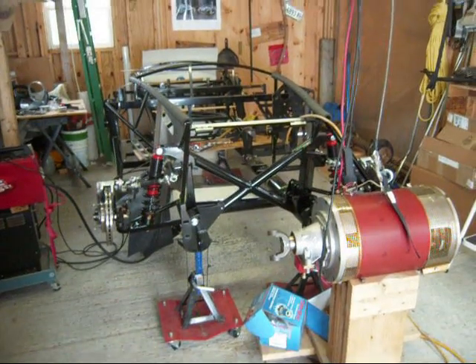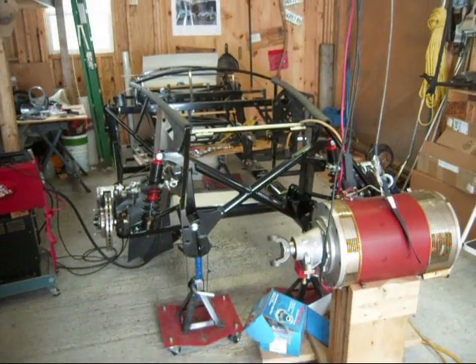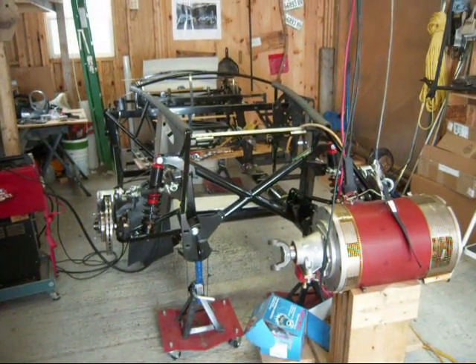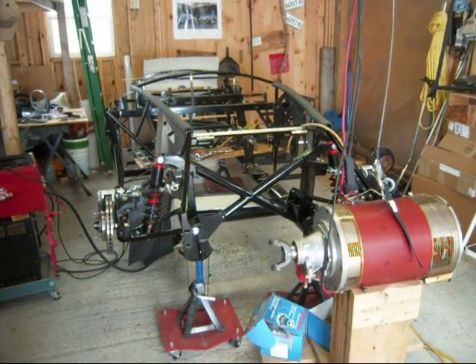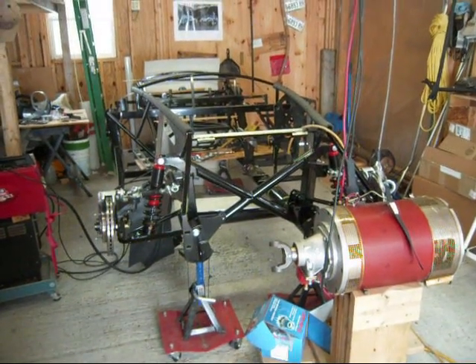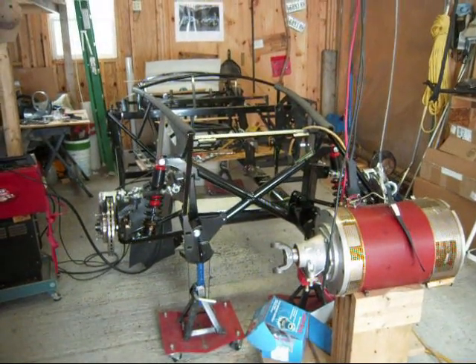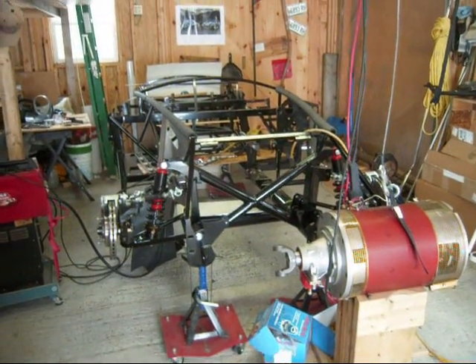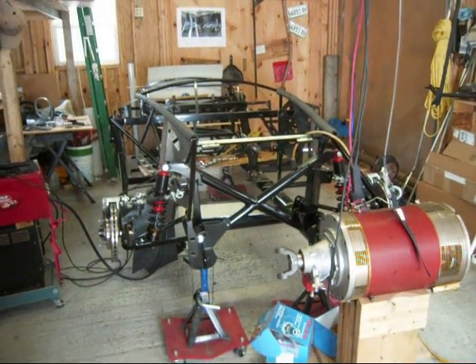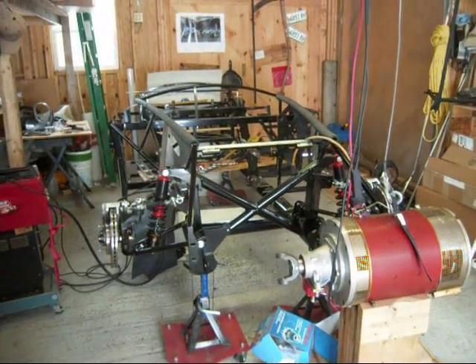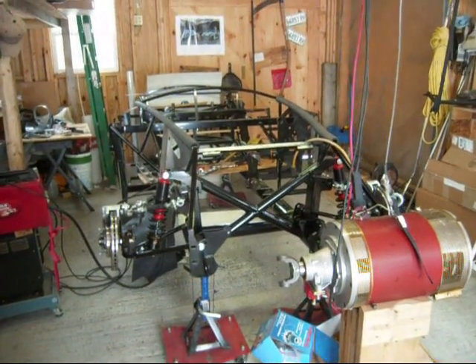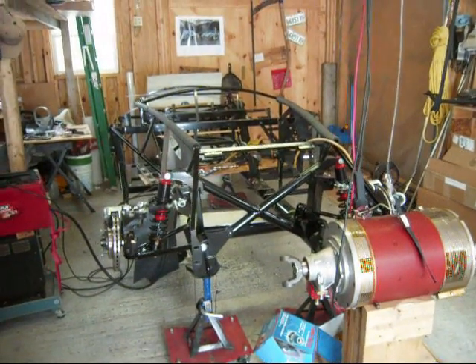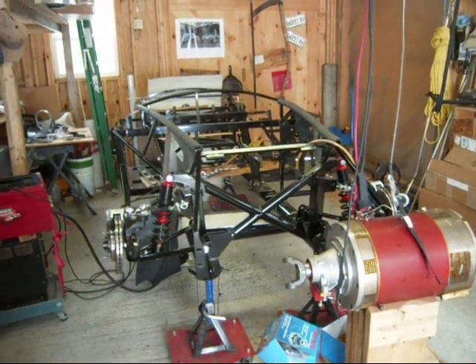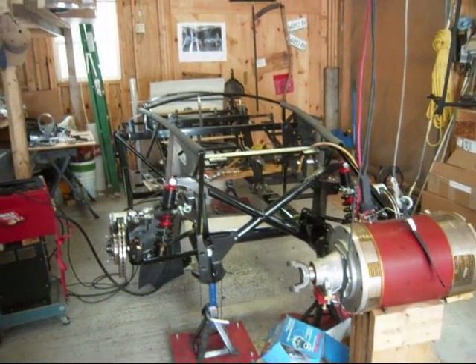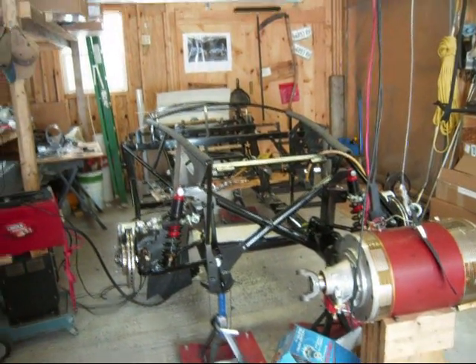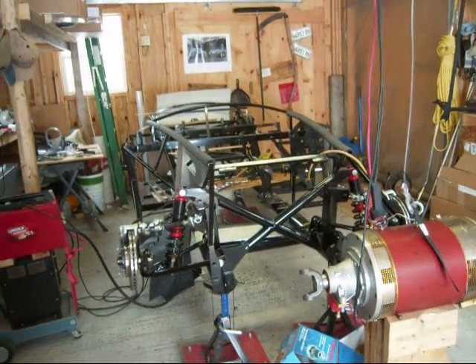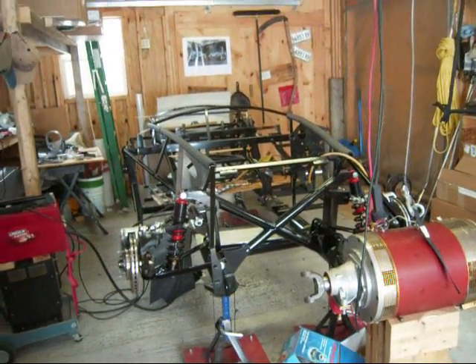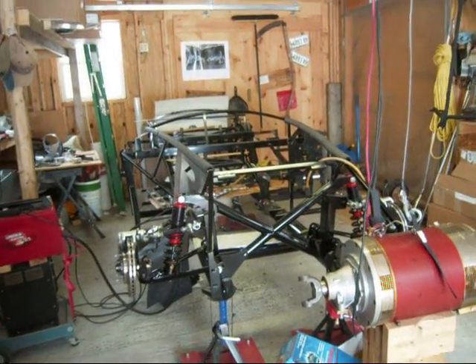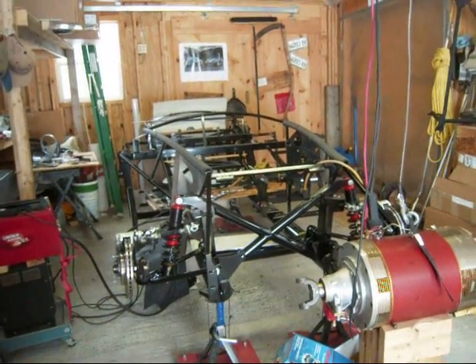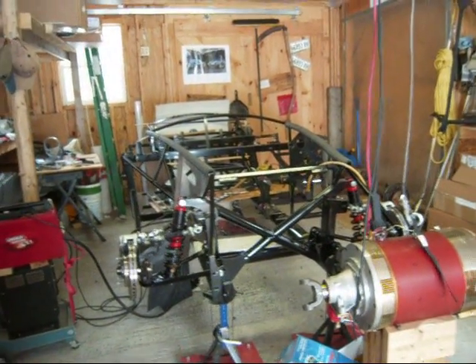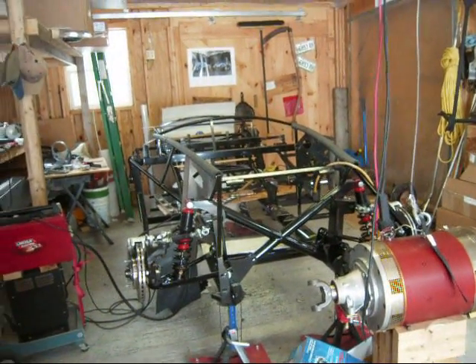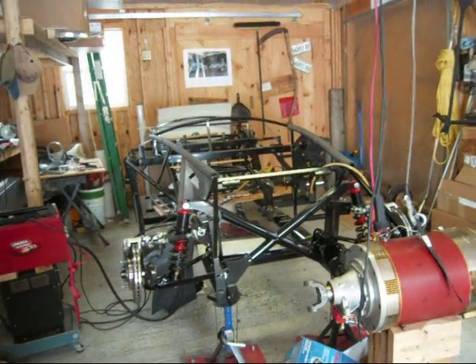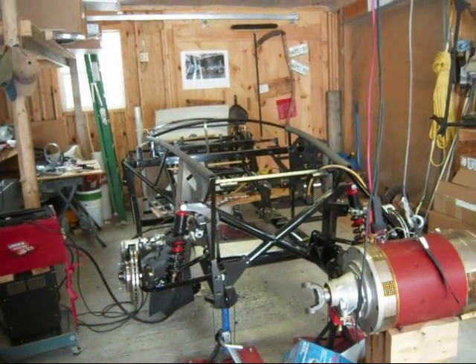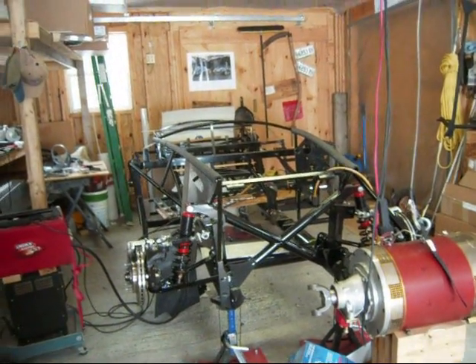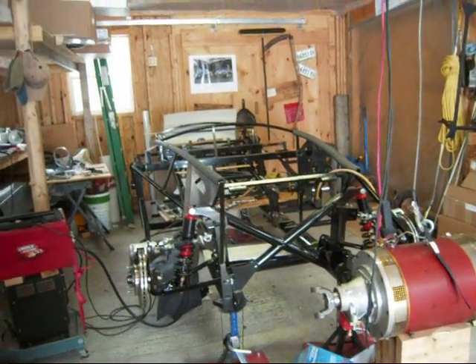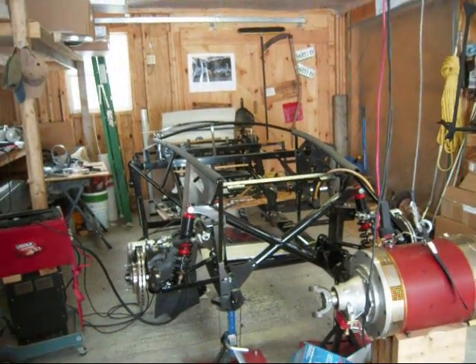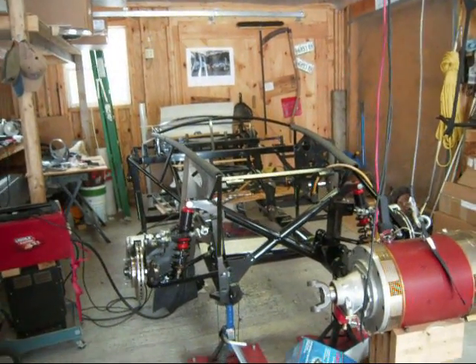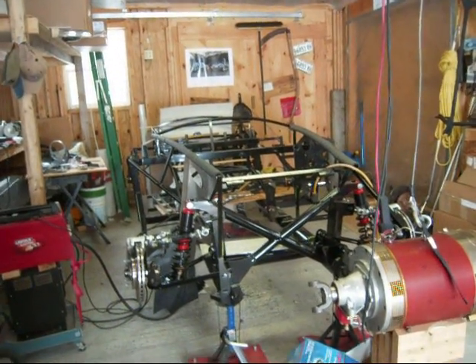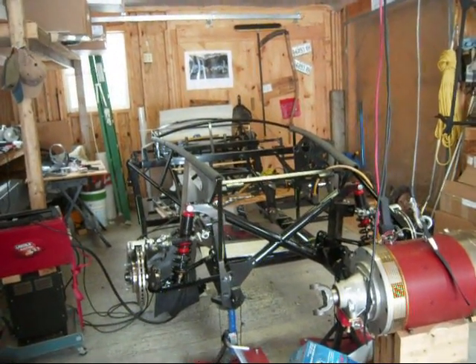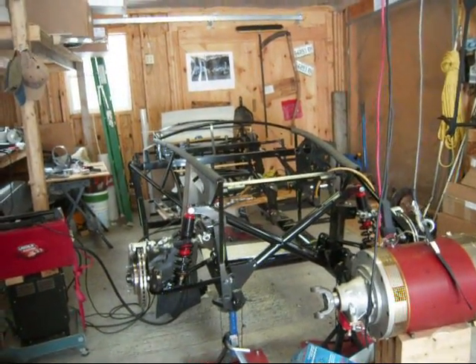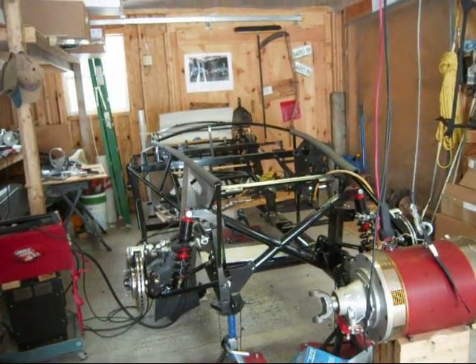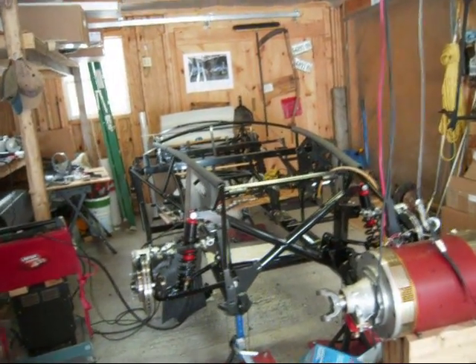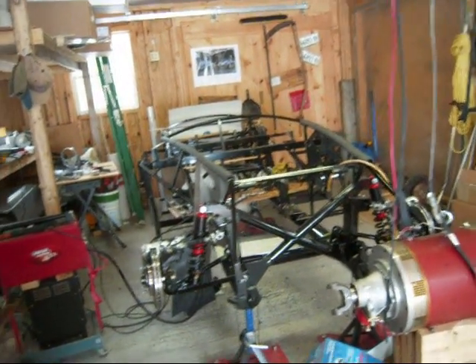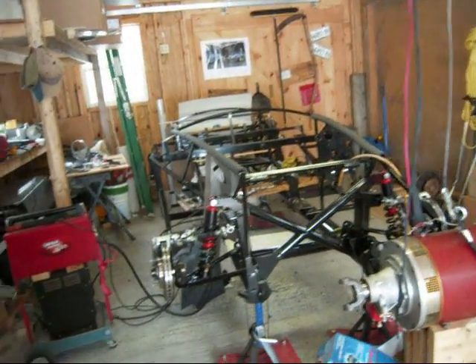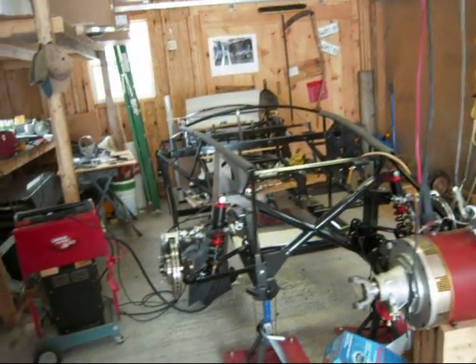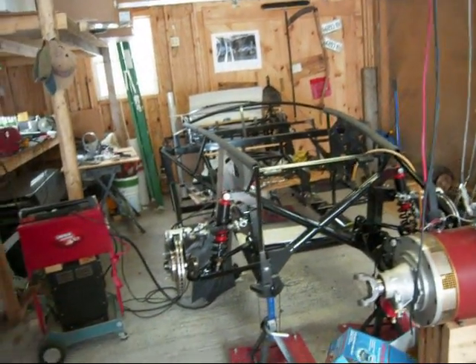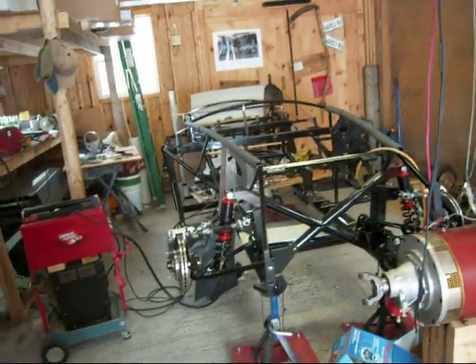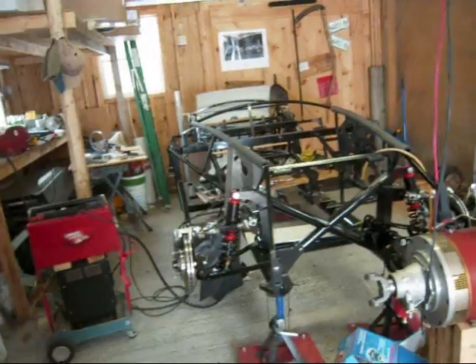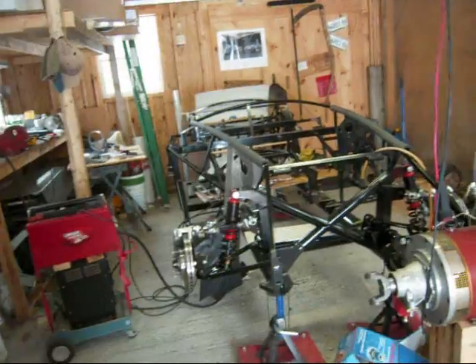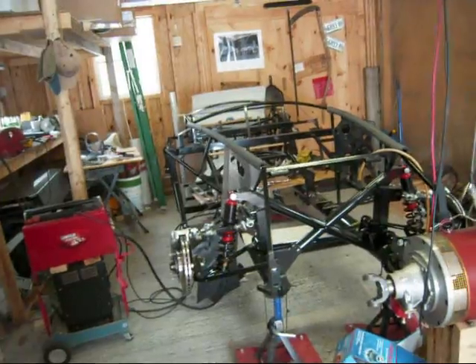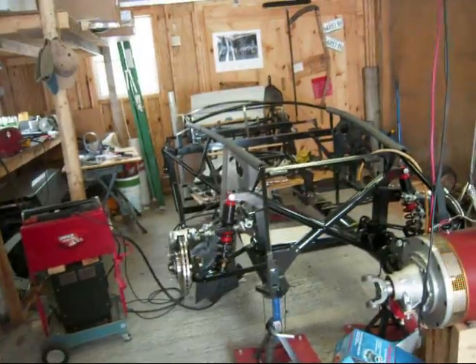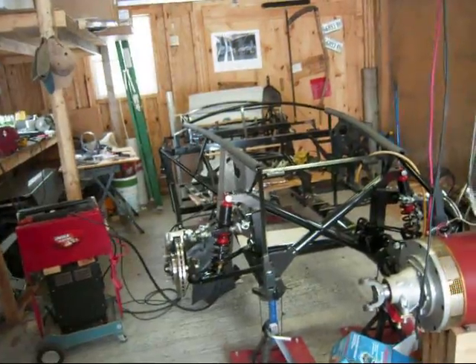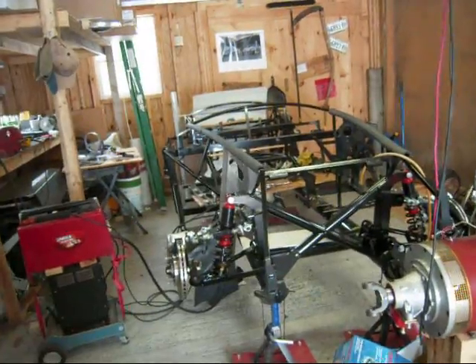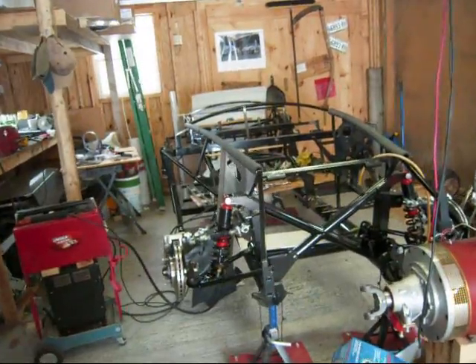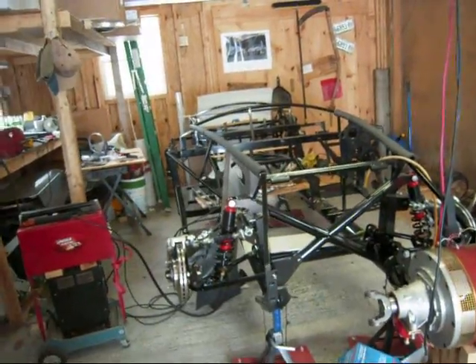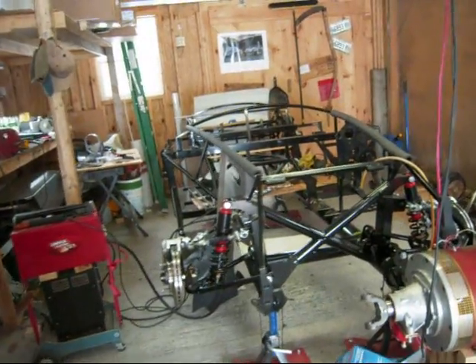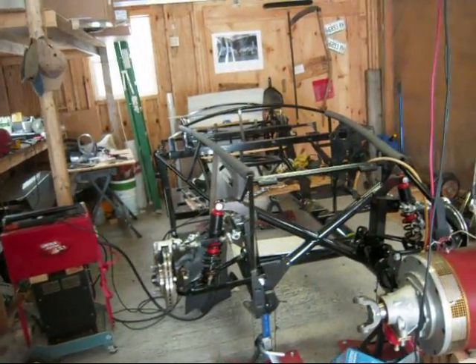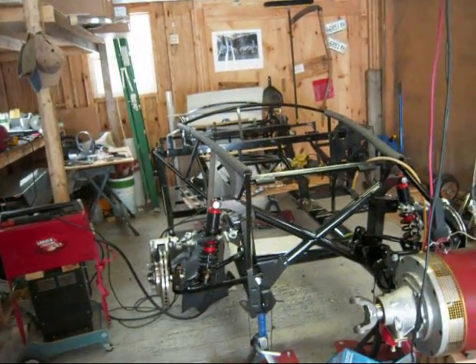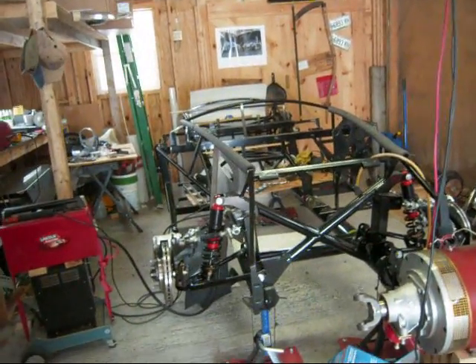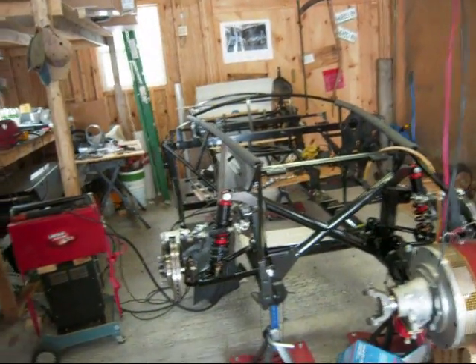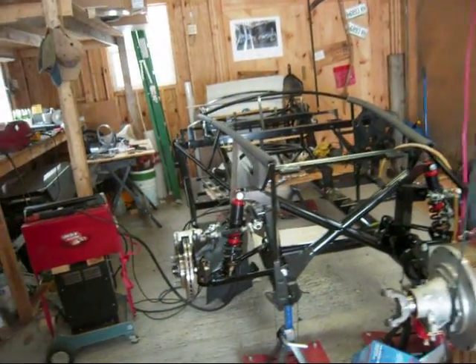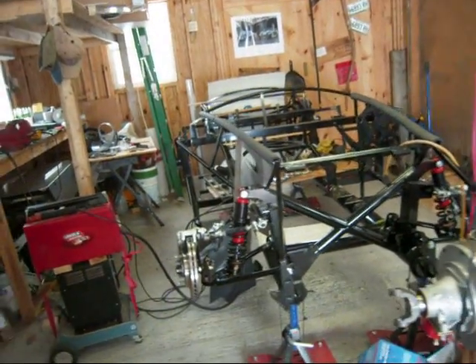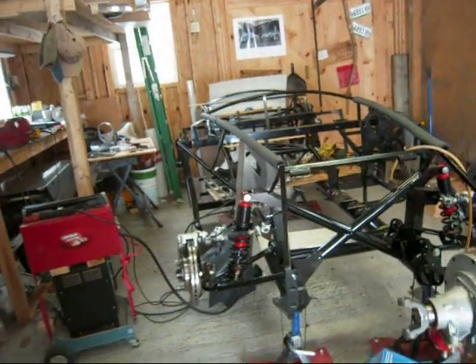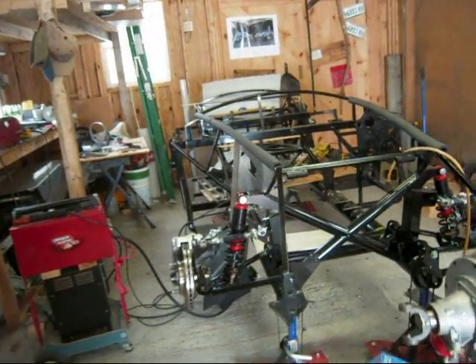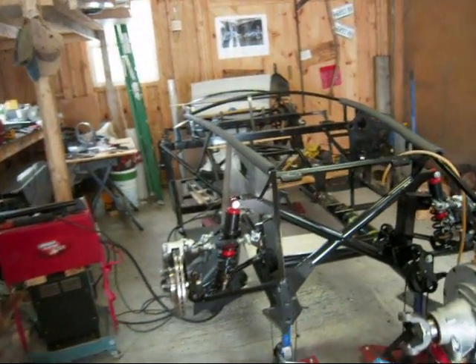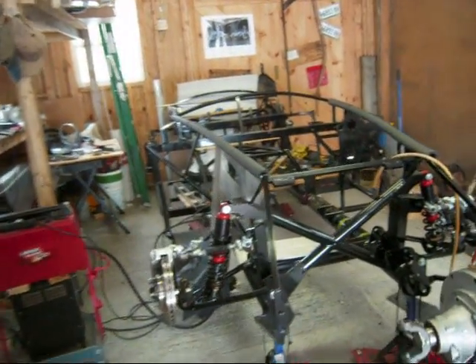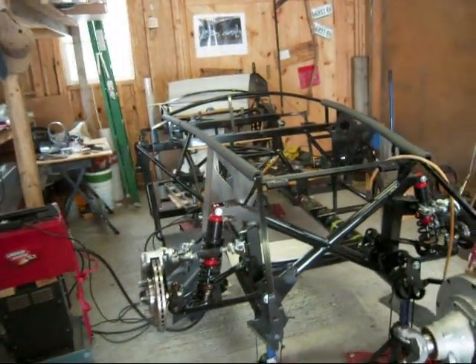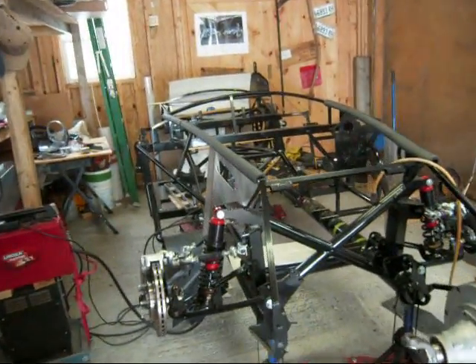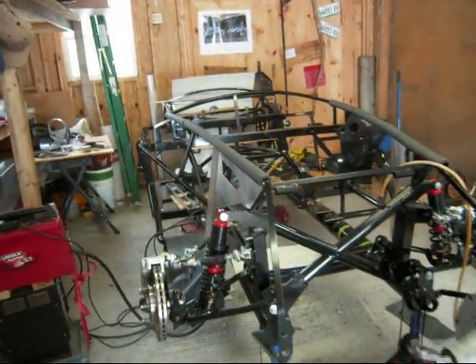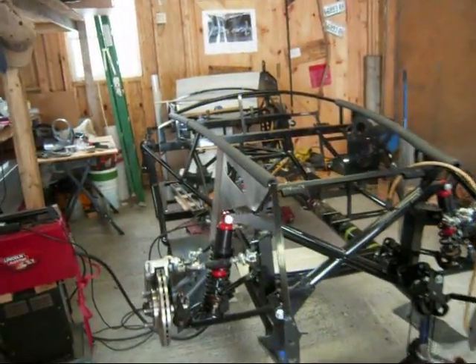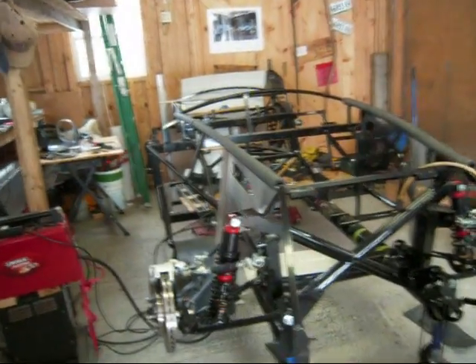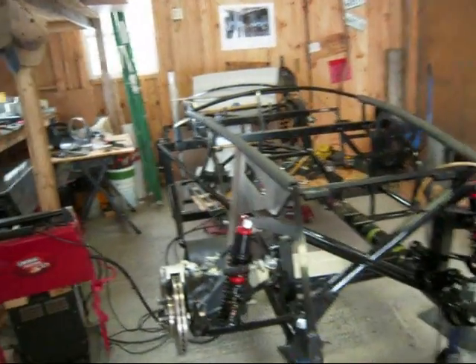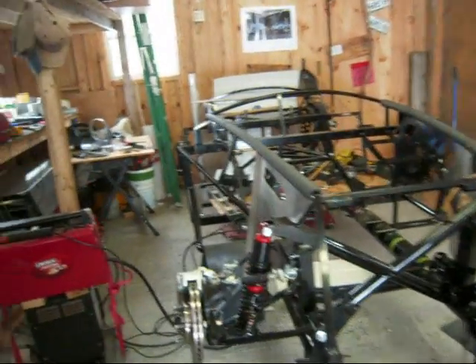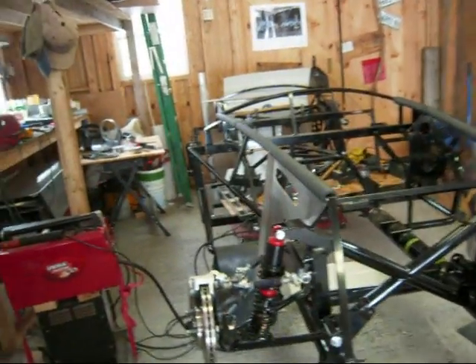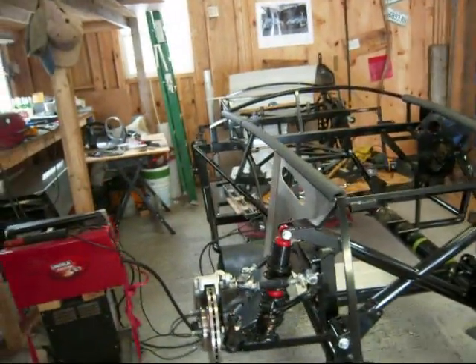Hello again. This is video 4 in building an electric car. This car when complete is going to be a replica of a 65 Cobra.